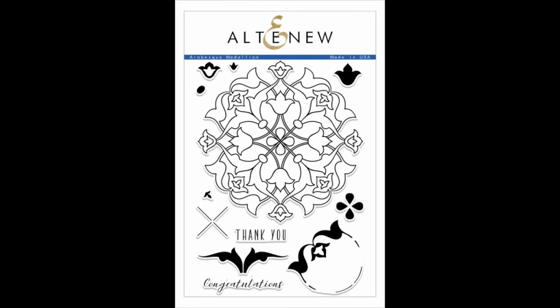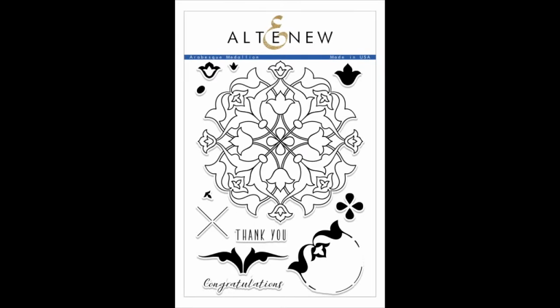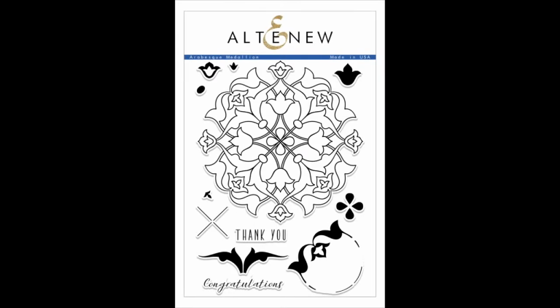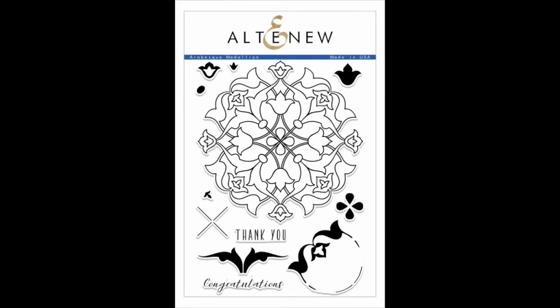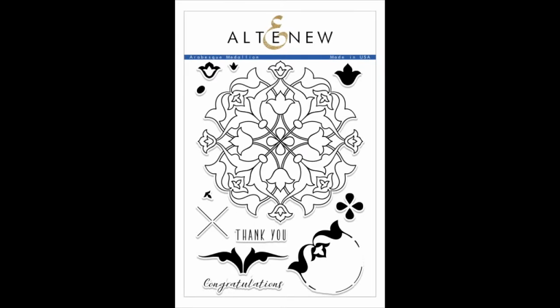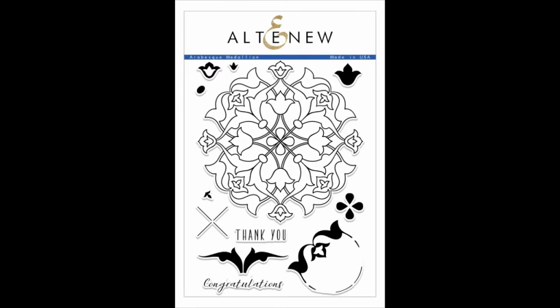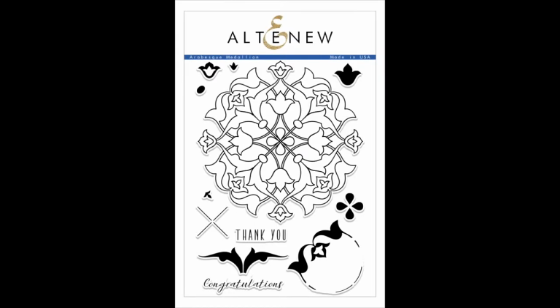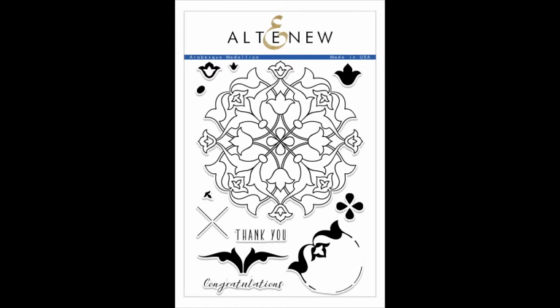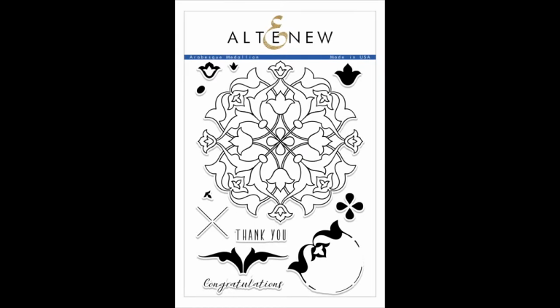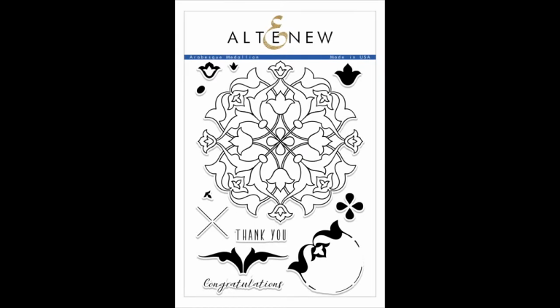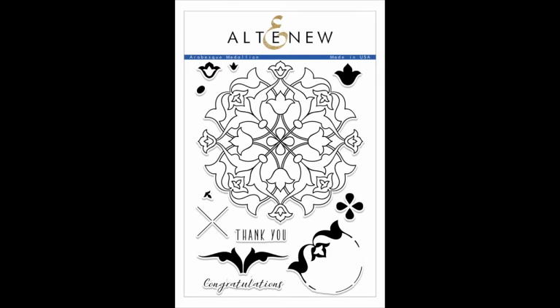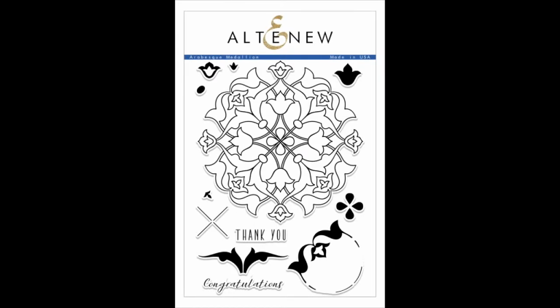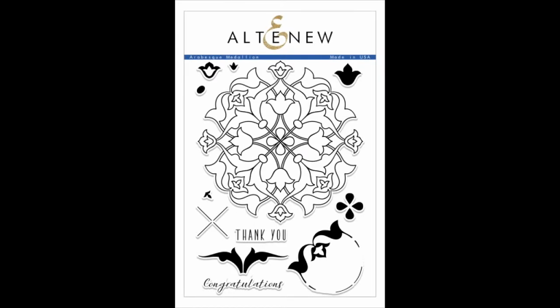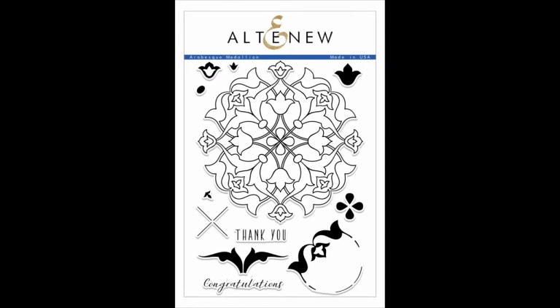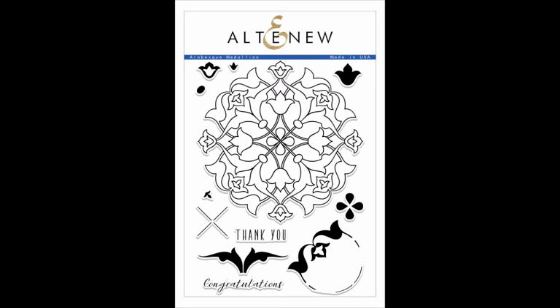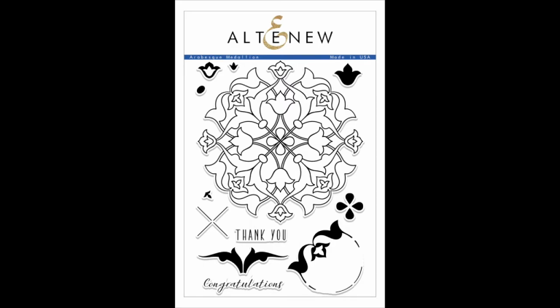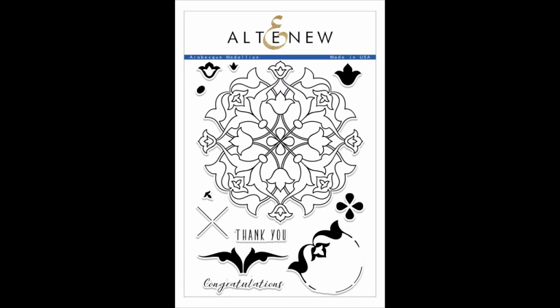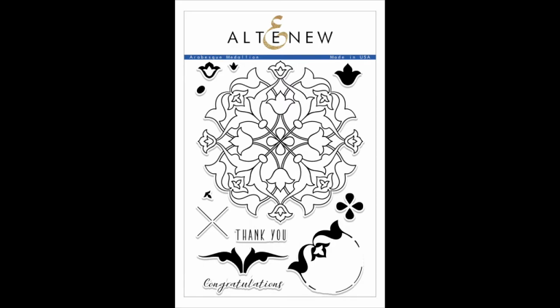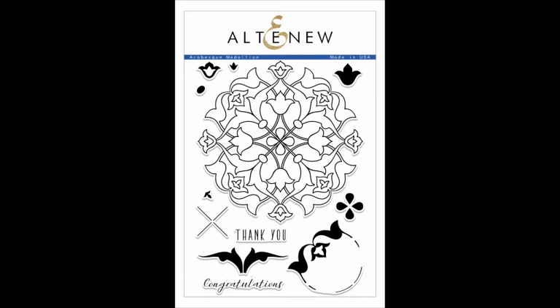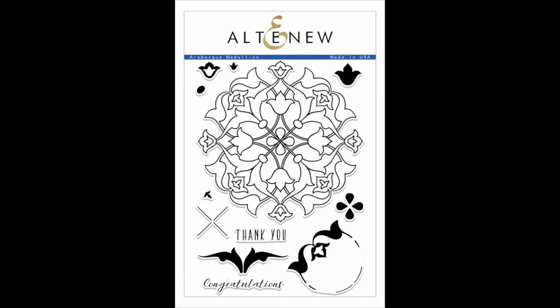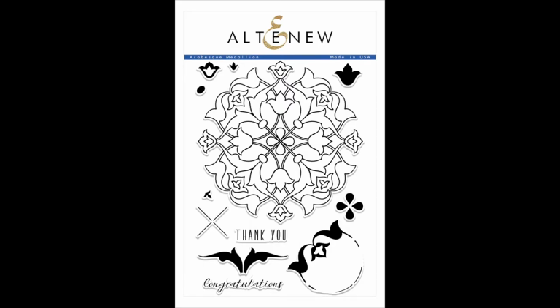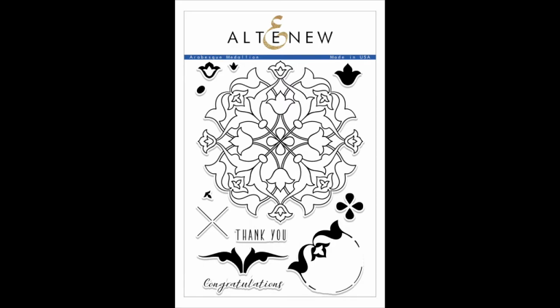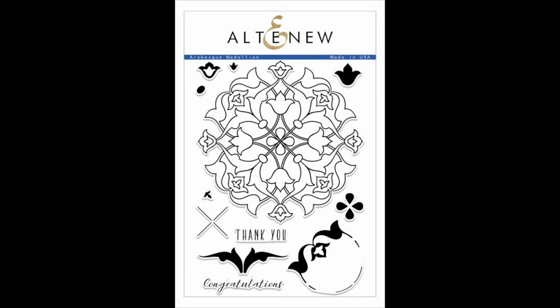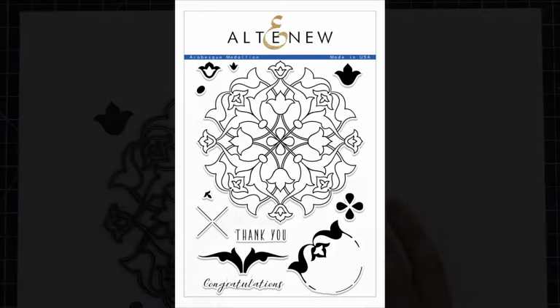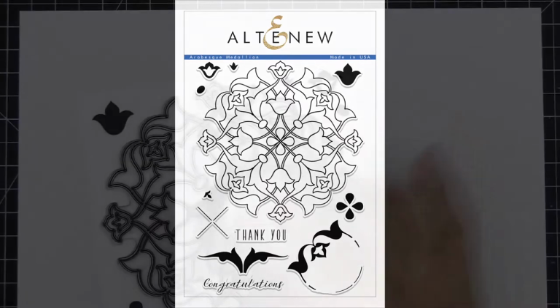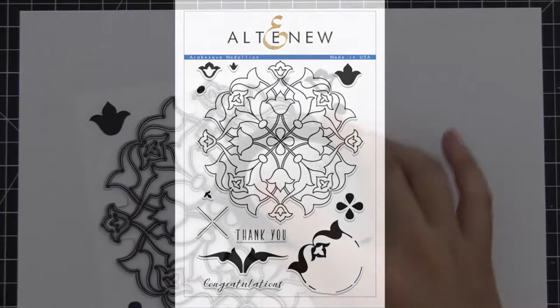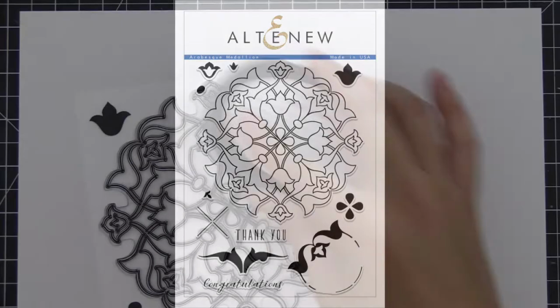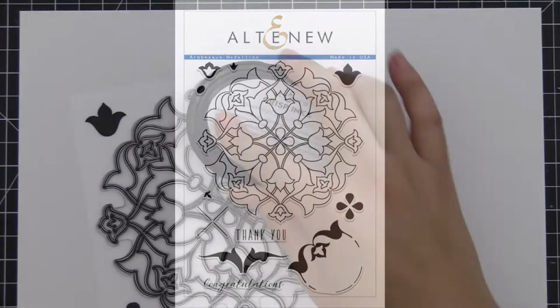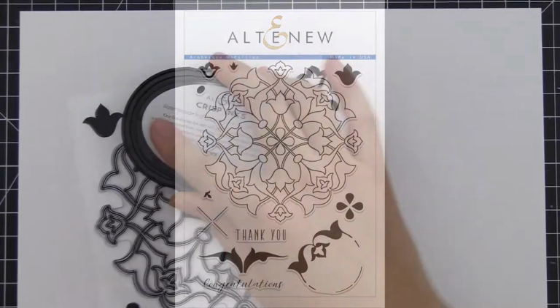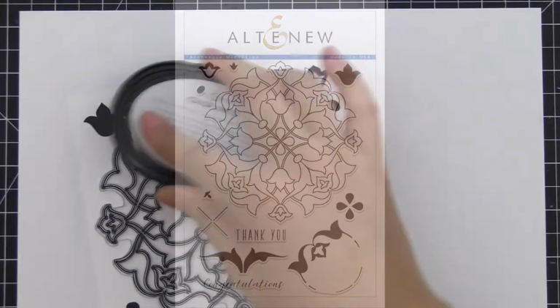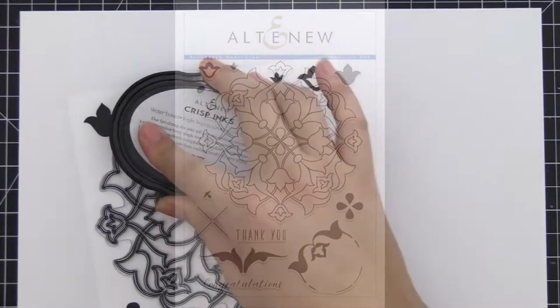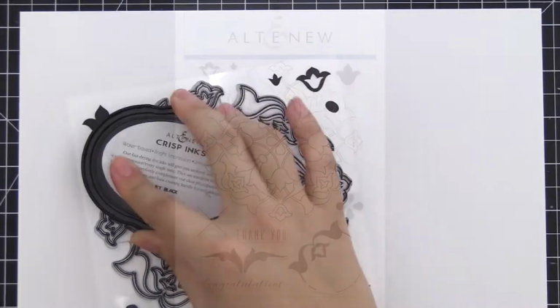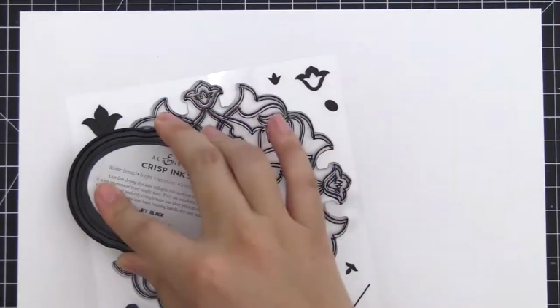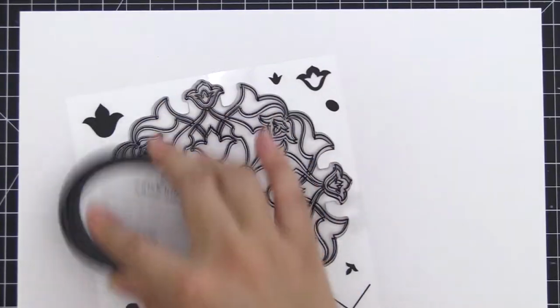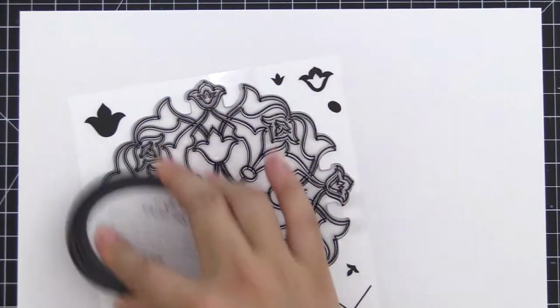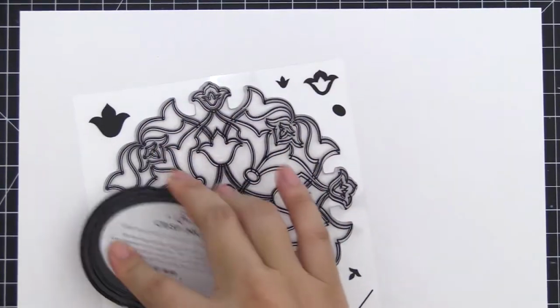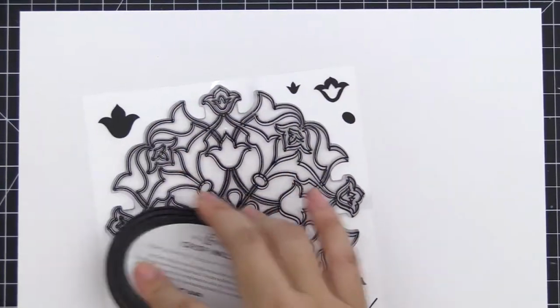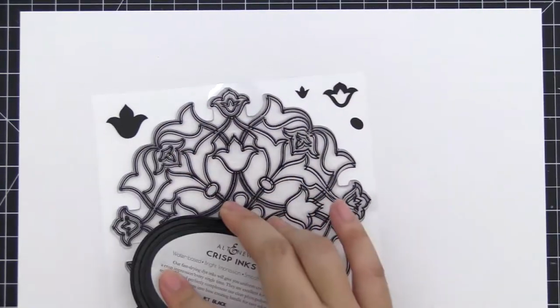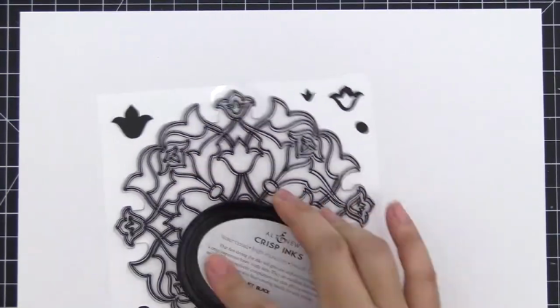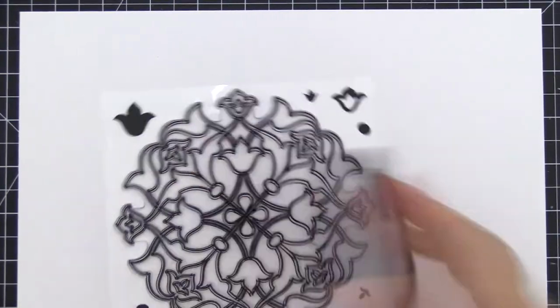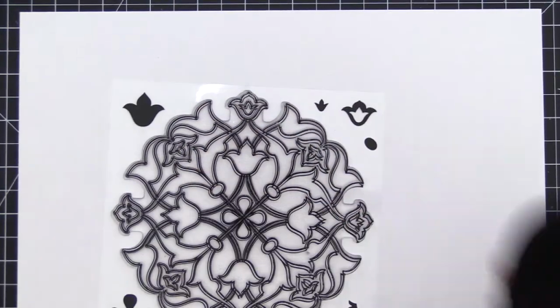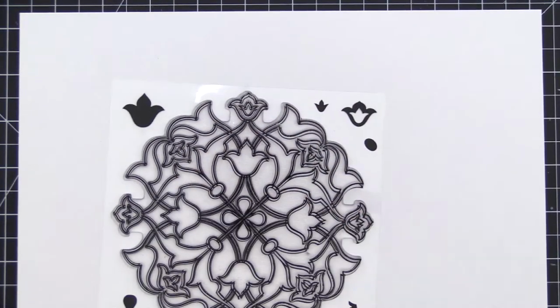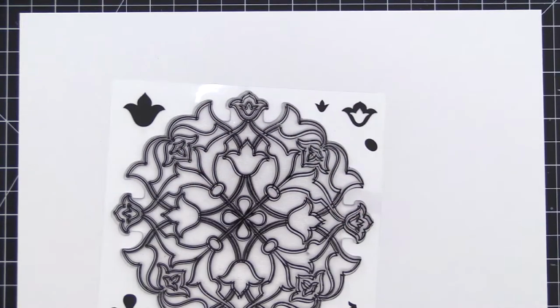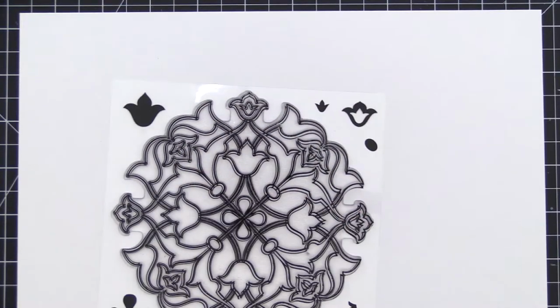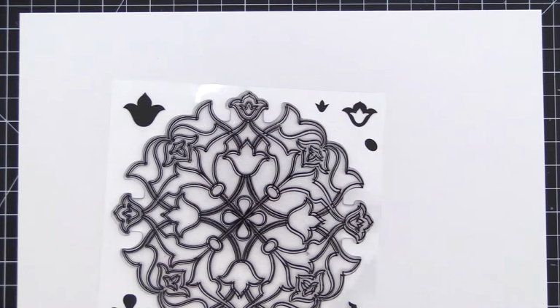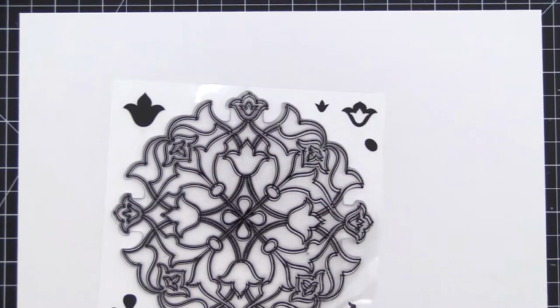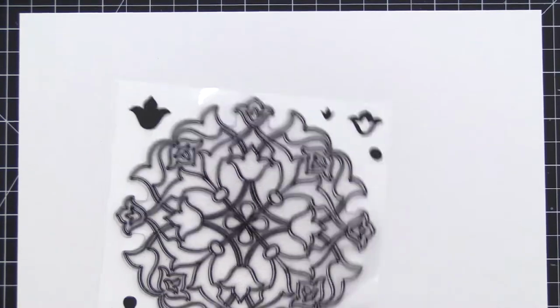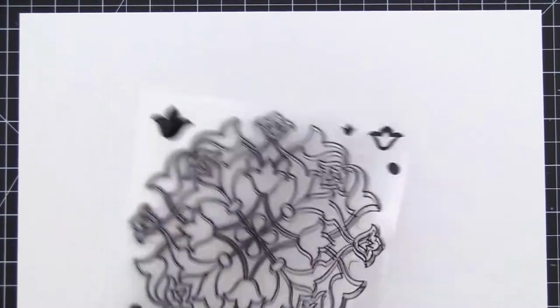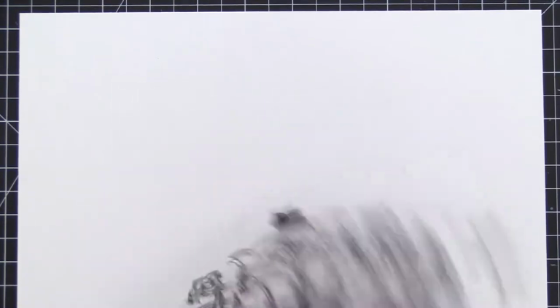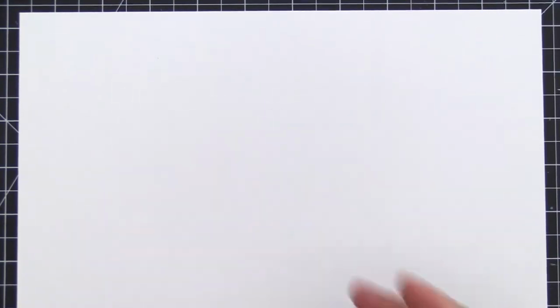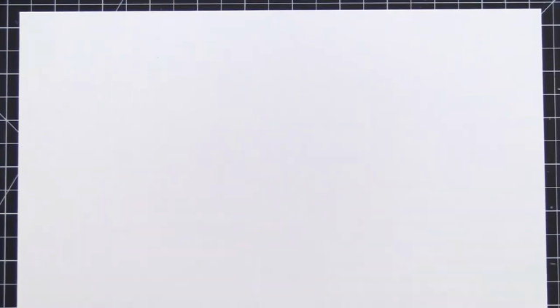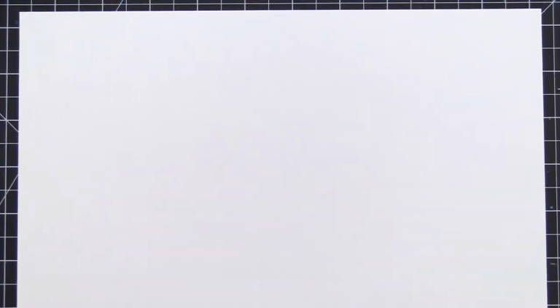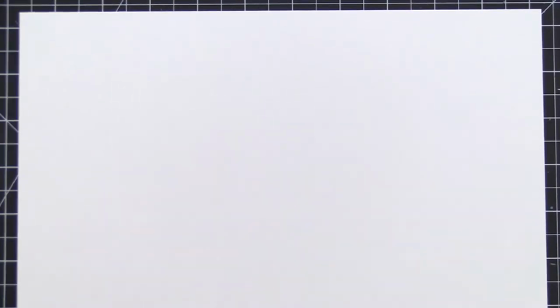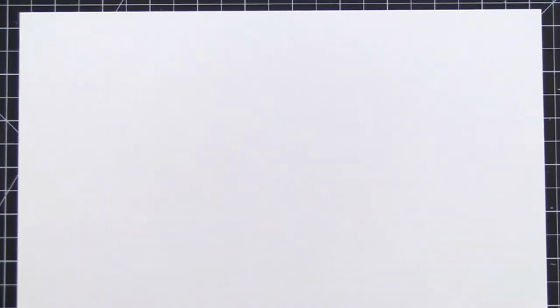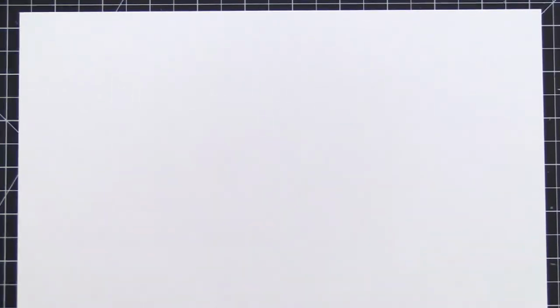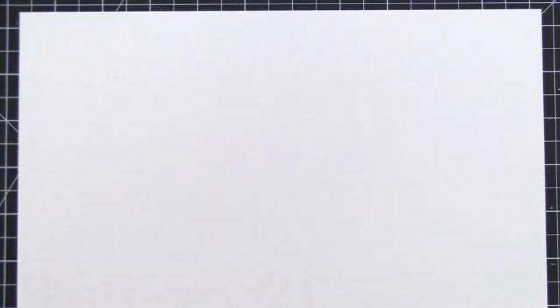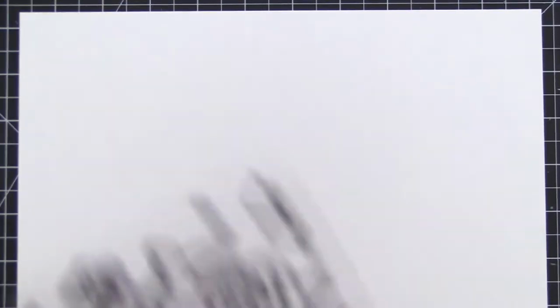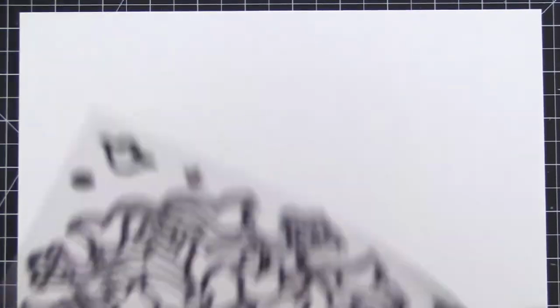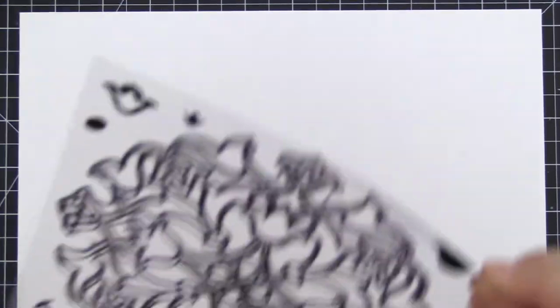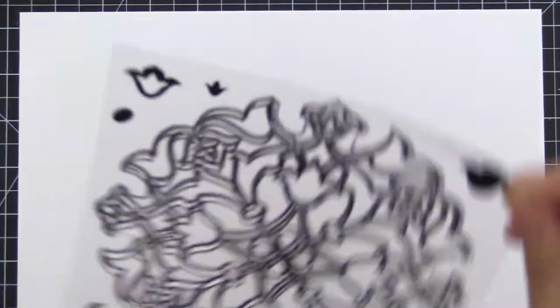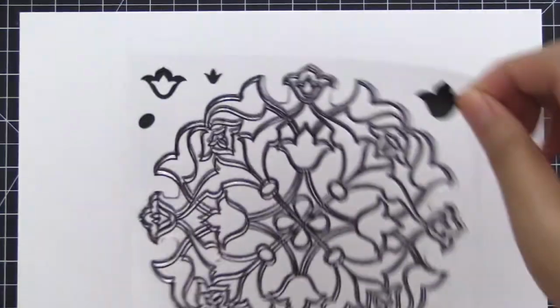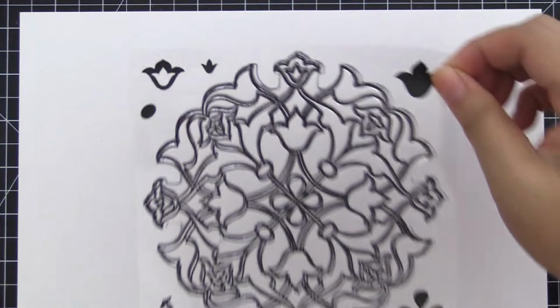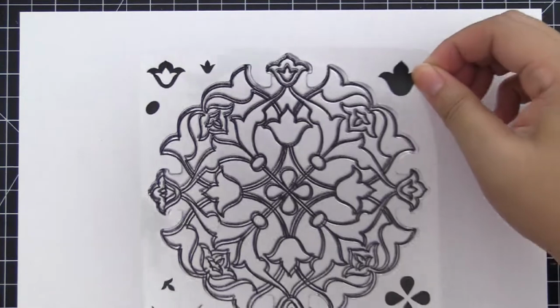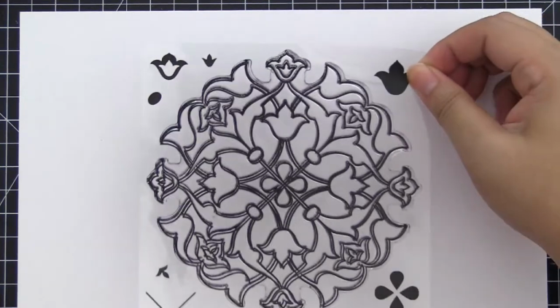This is the Arabesque Medallion Stem Set from Altenew. It is a 6x8 stamp set with 12 individual stamps.